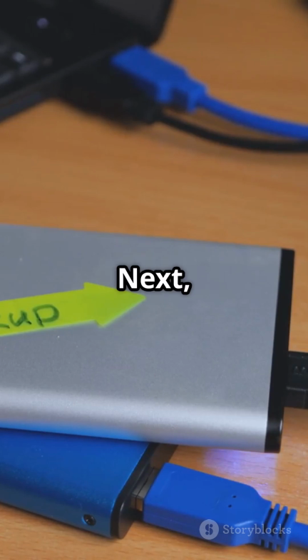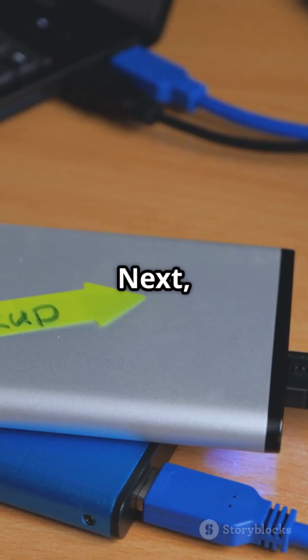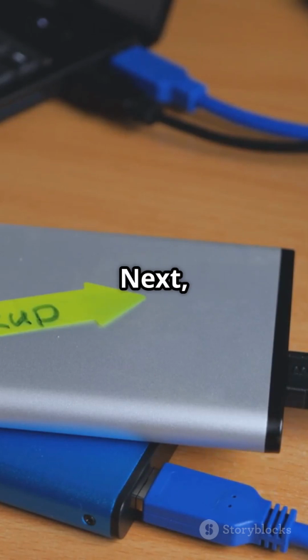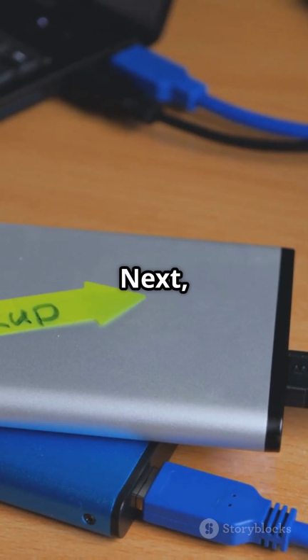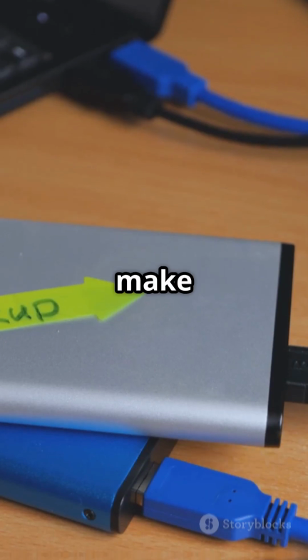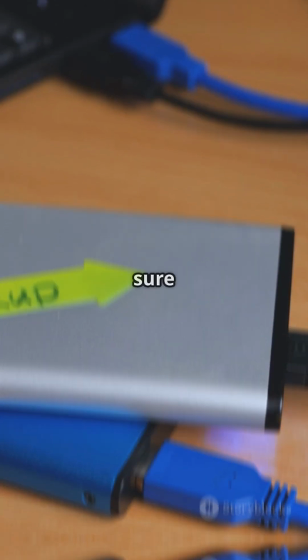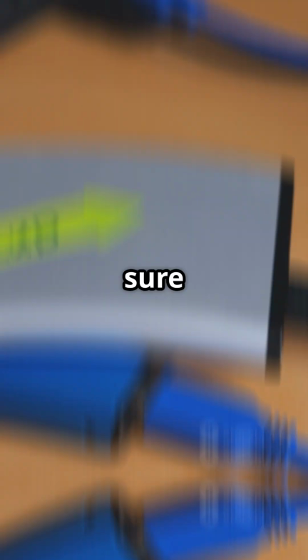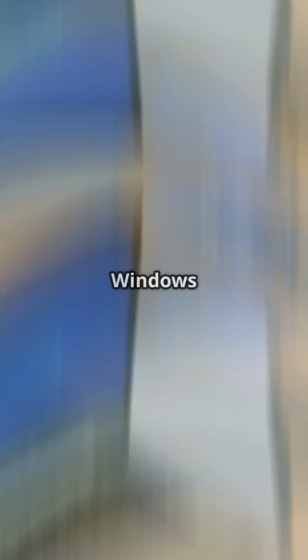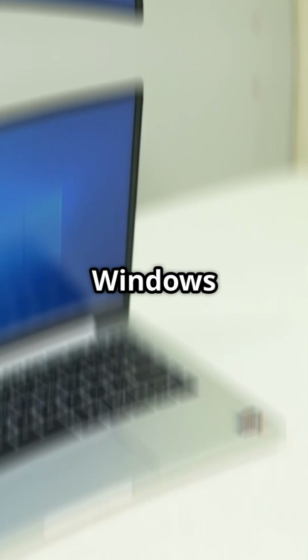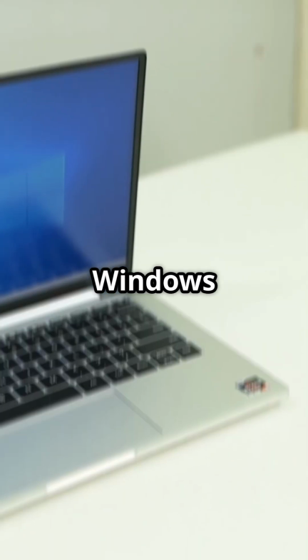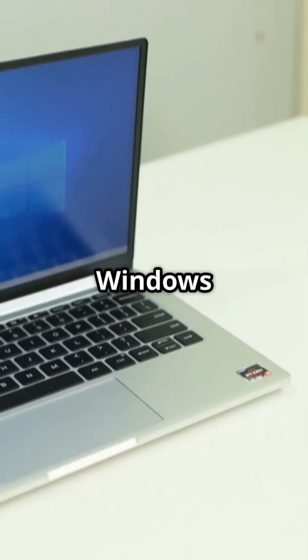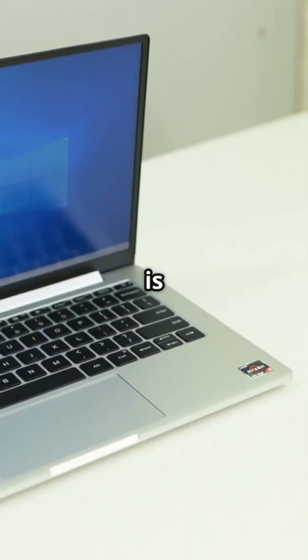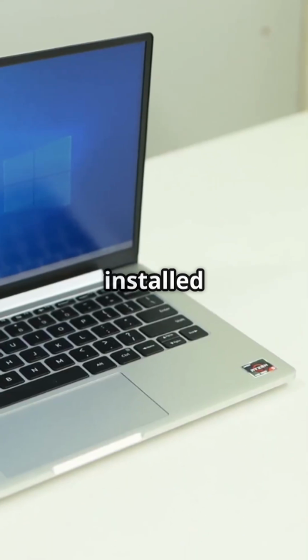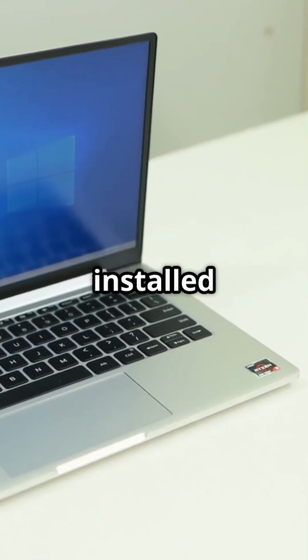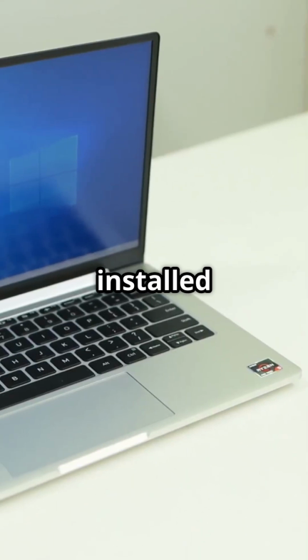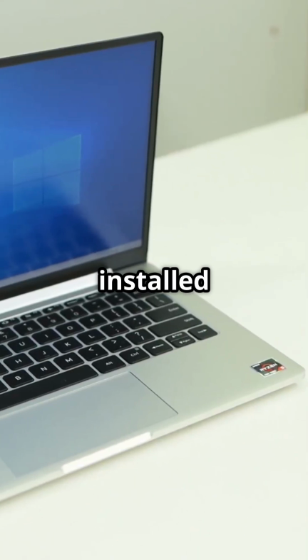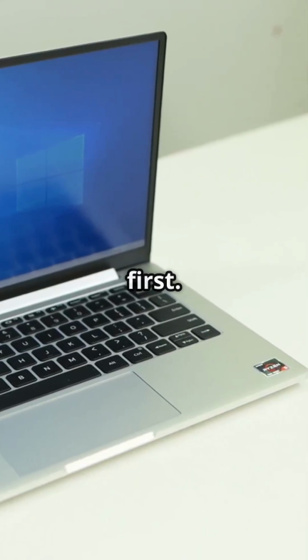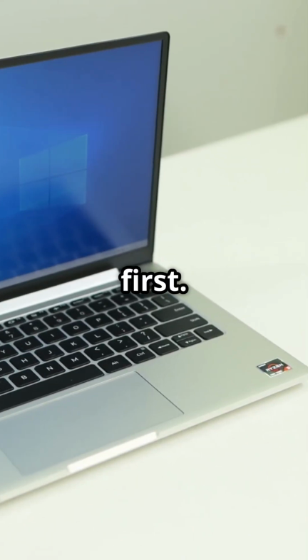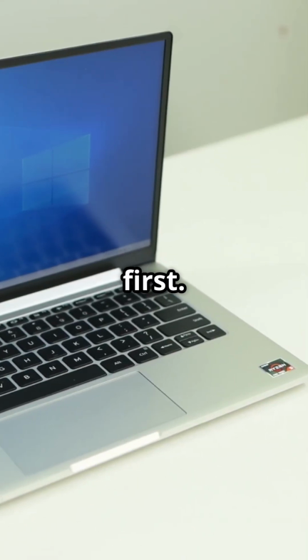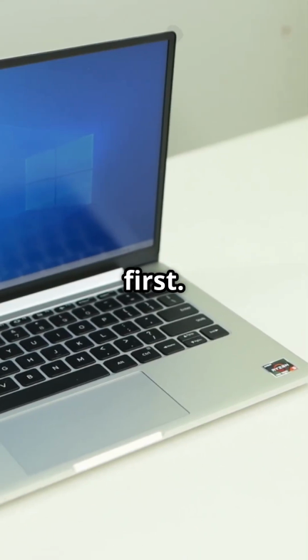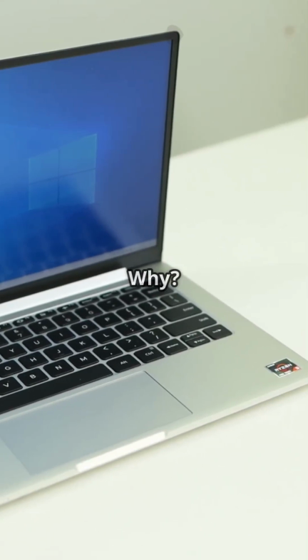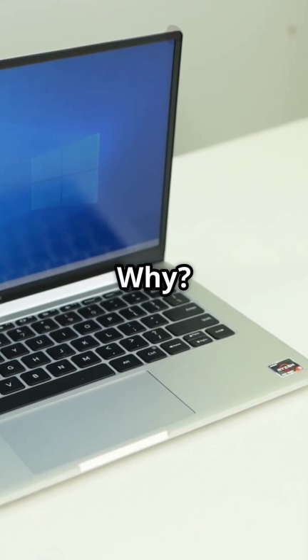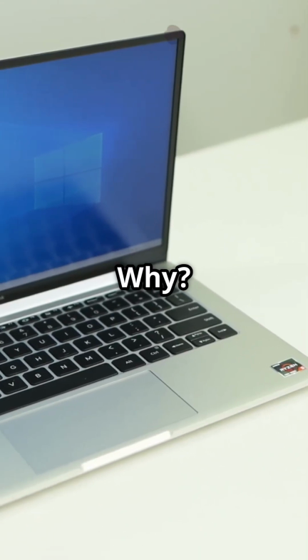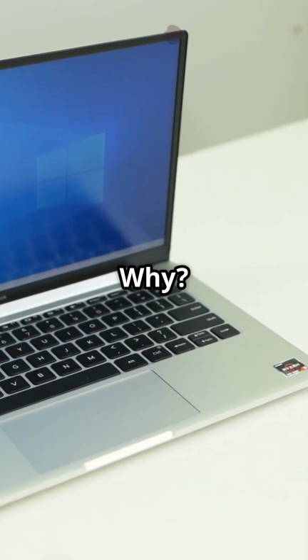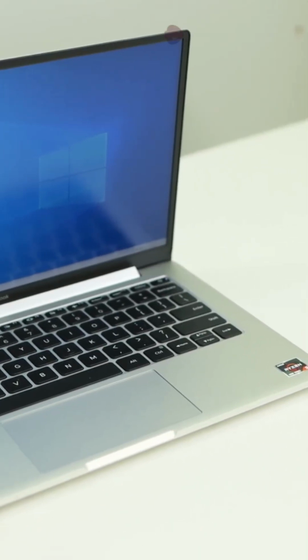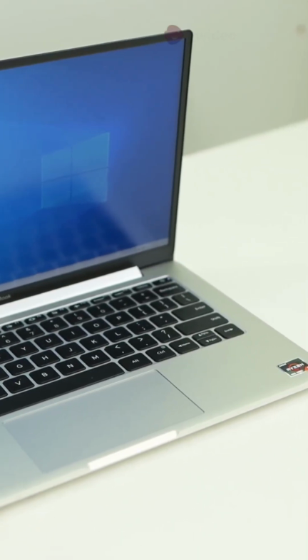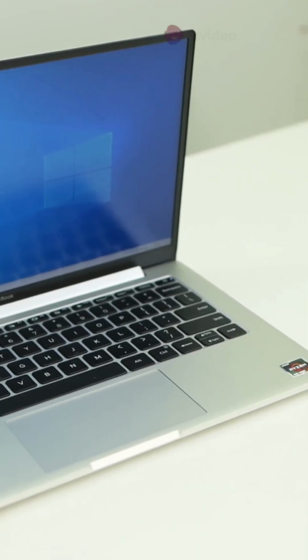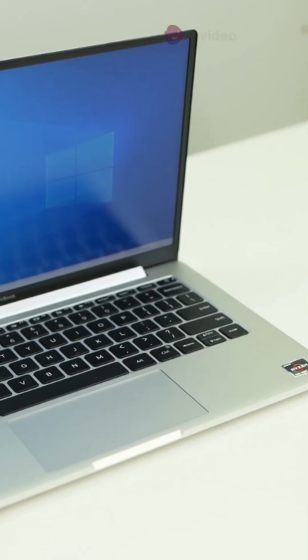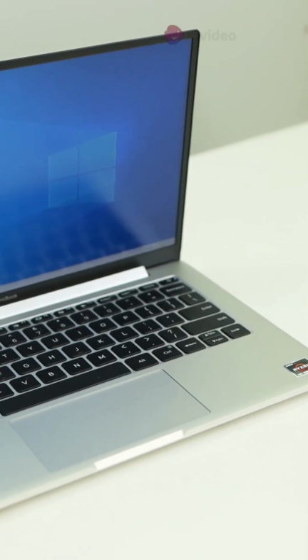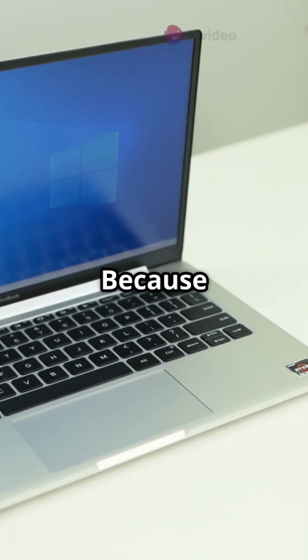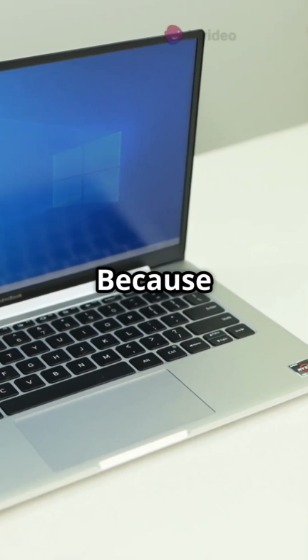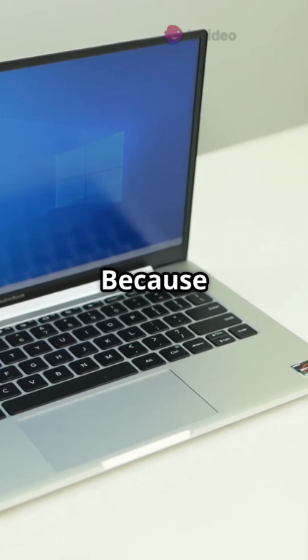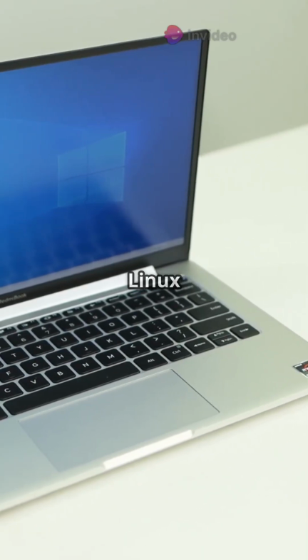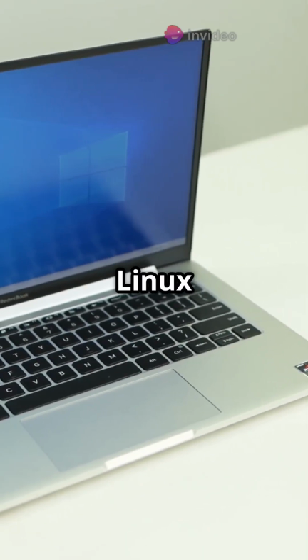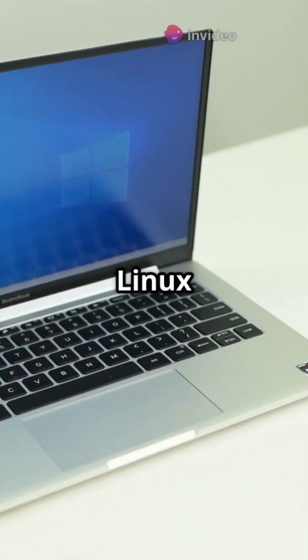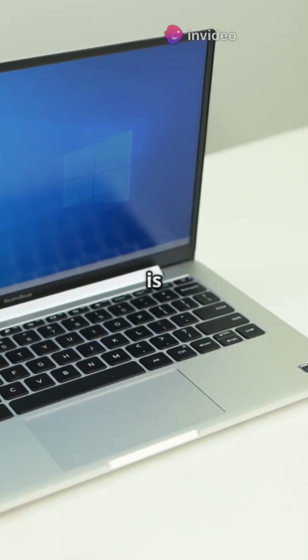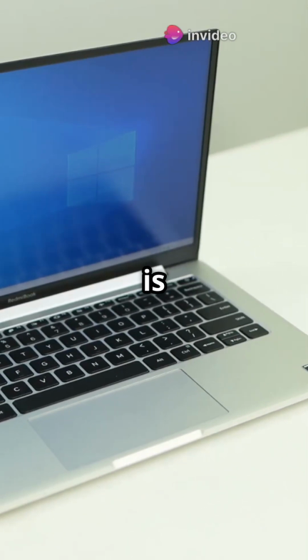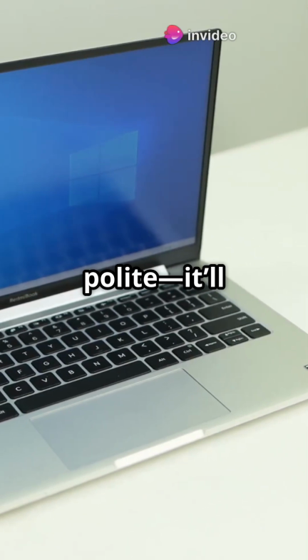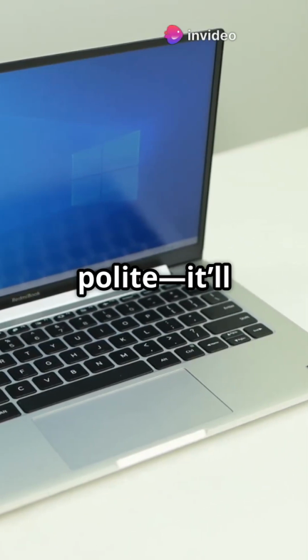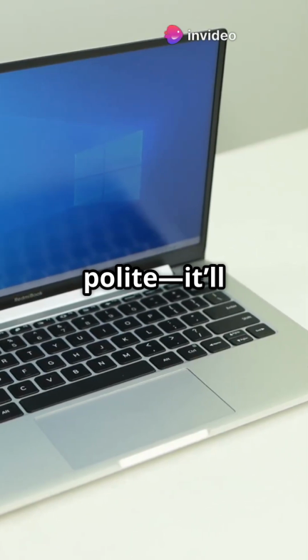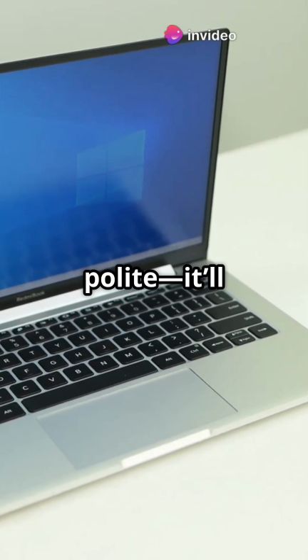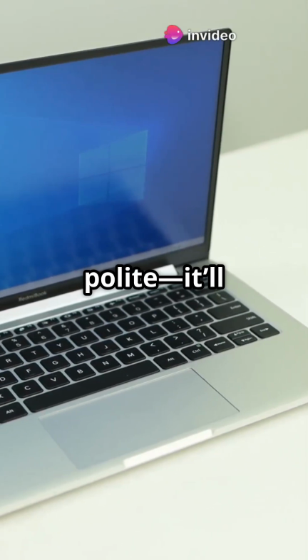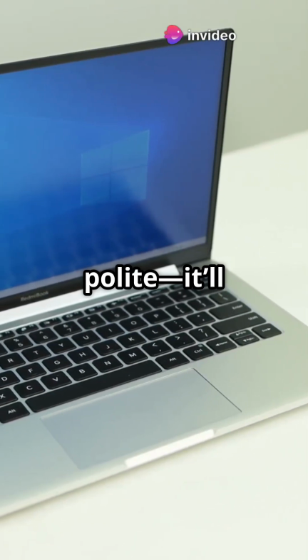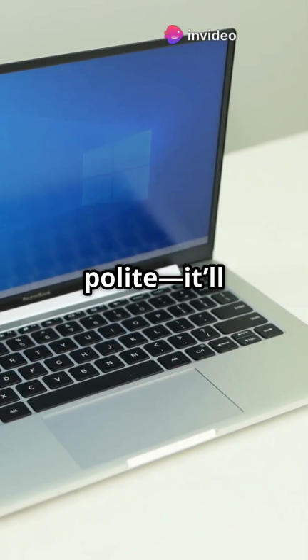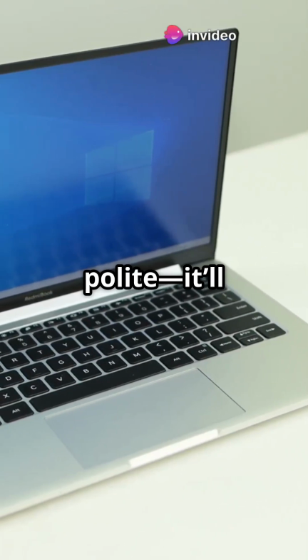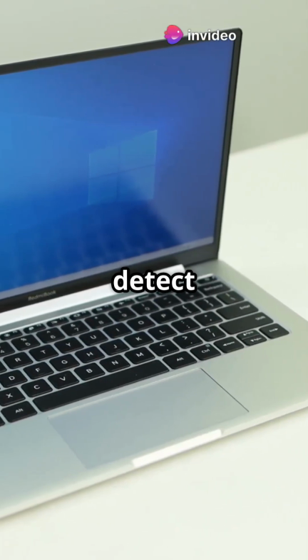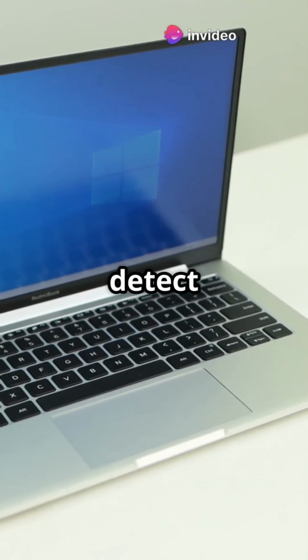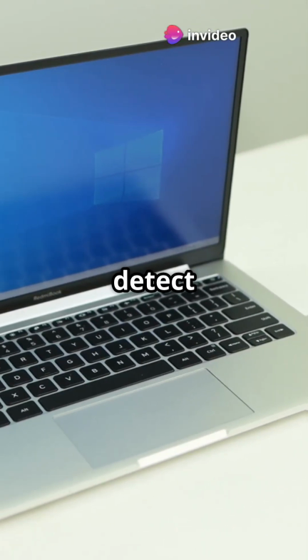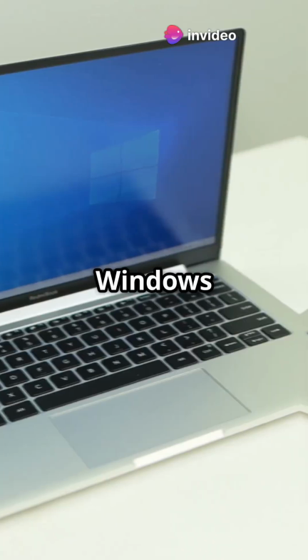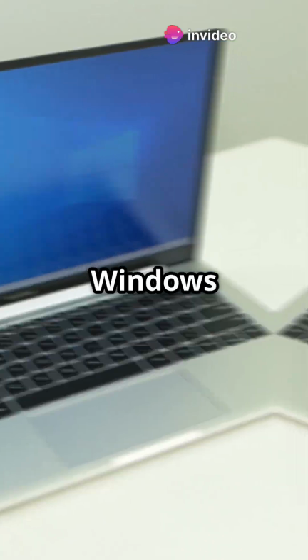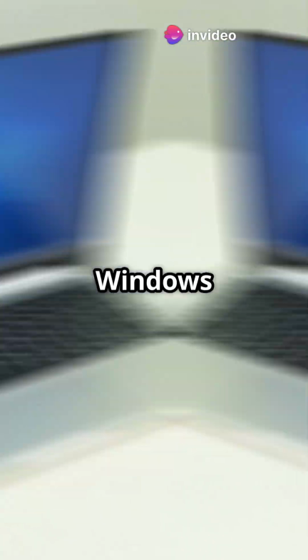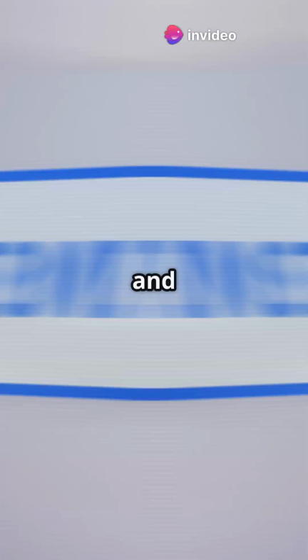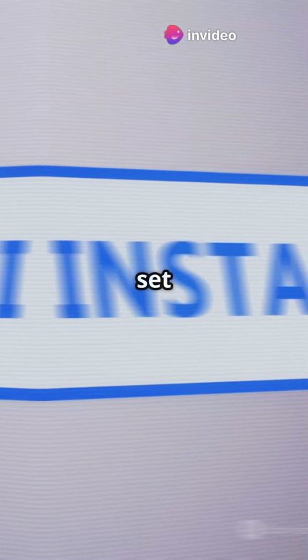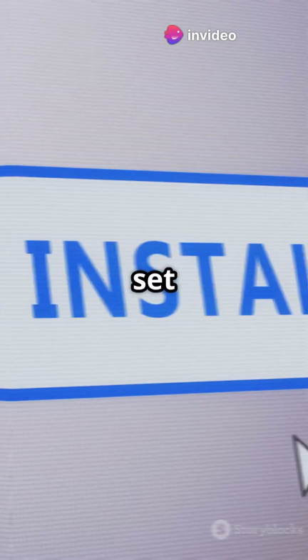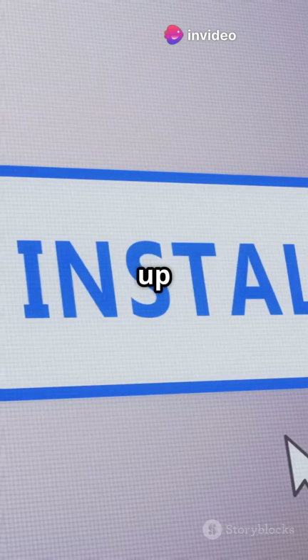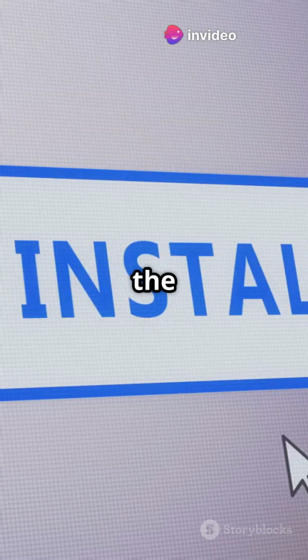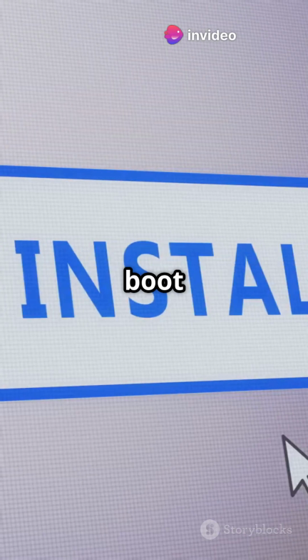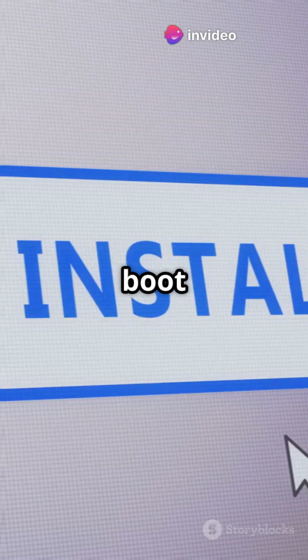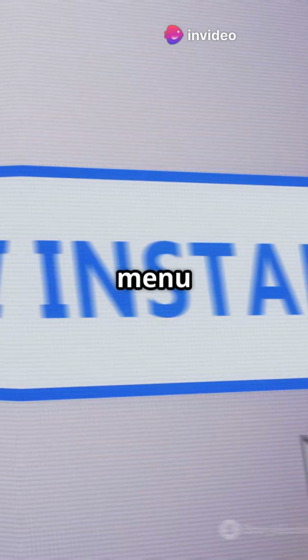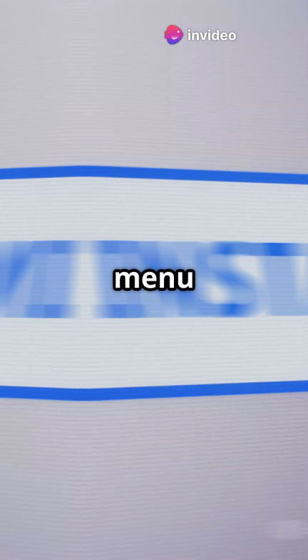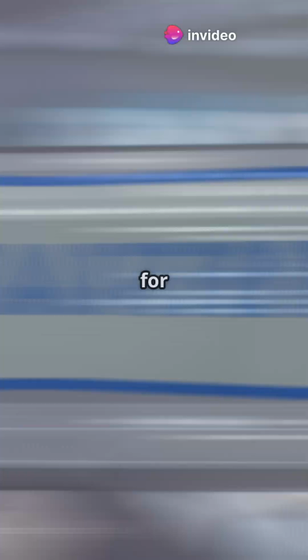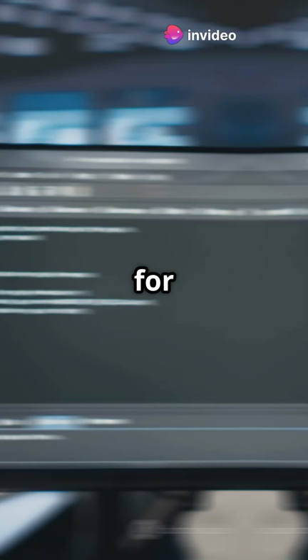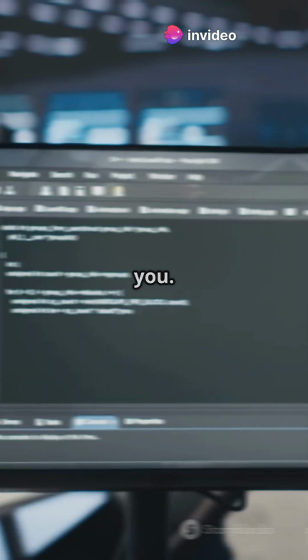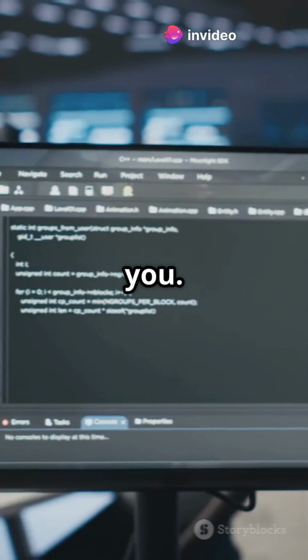Next, make sure Windows is installed first. Why? Because Linux is polite — it'll detect Windows and set up the boot menu for you.